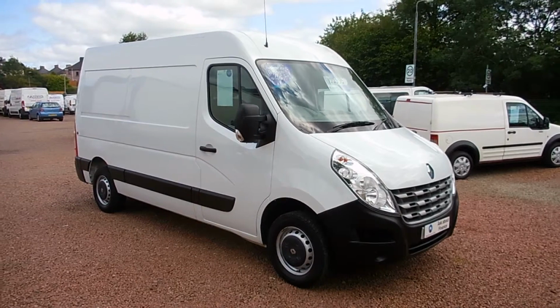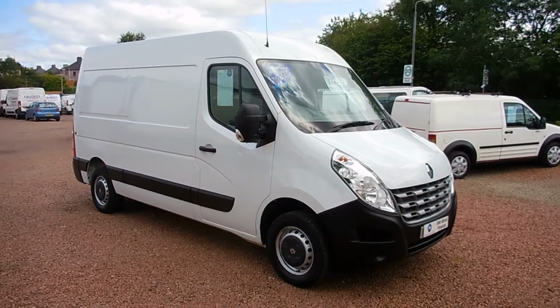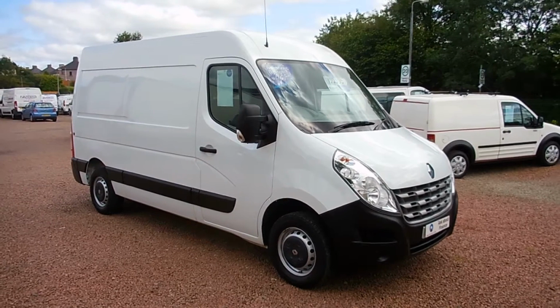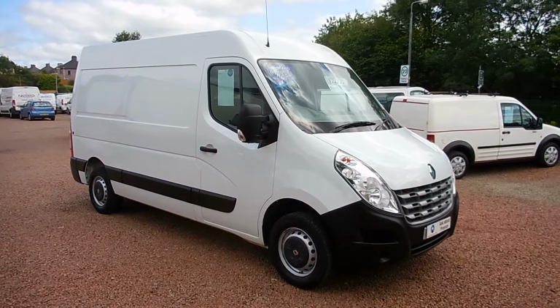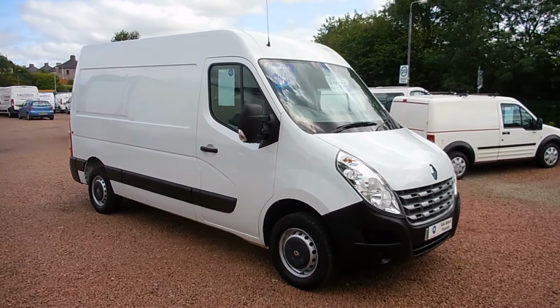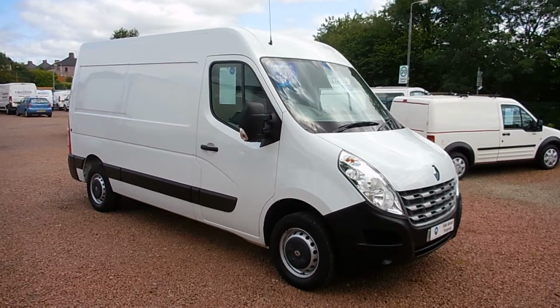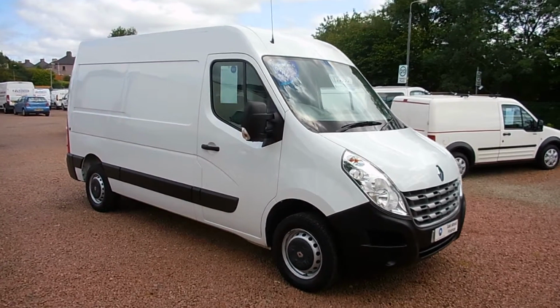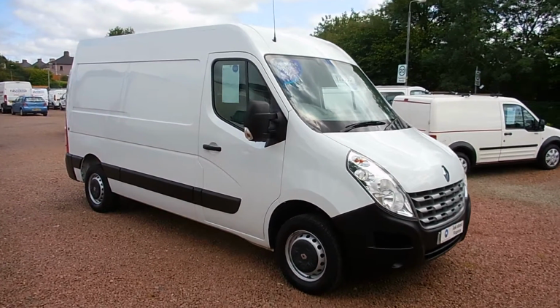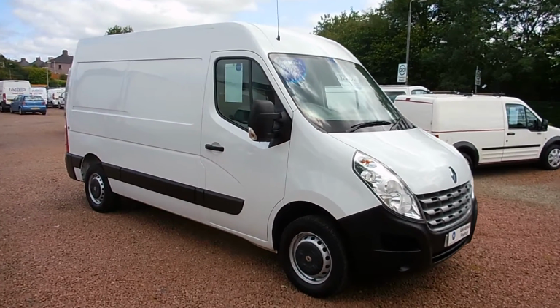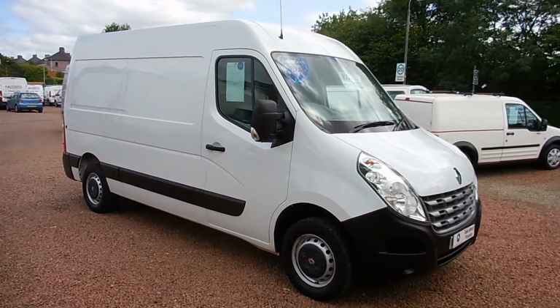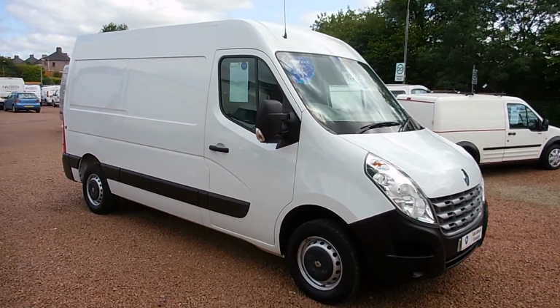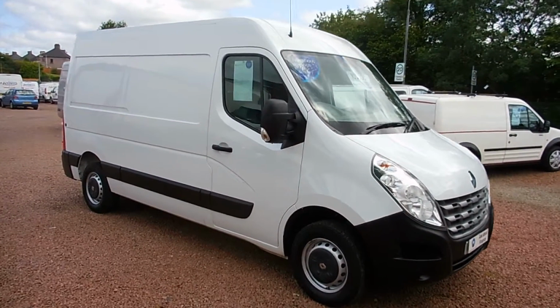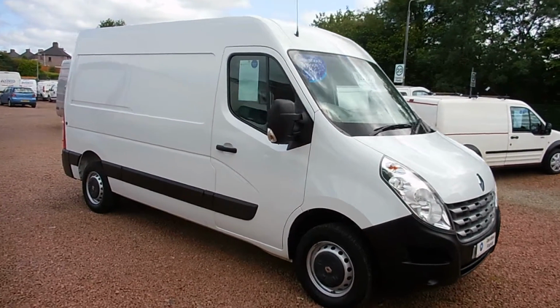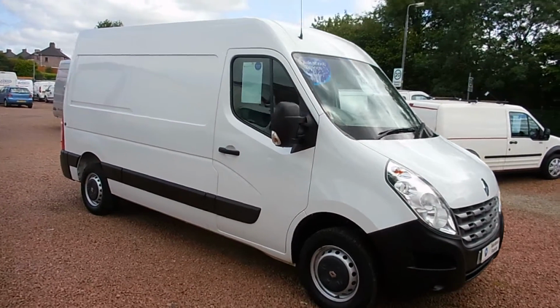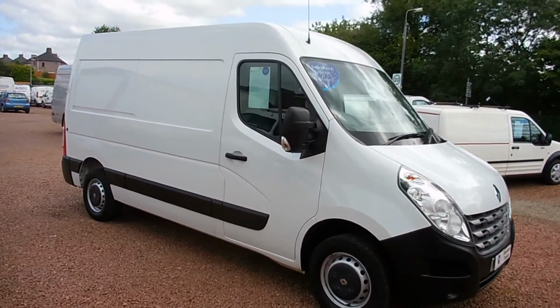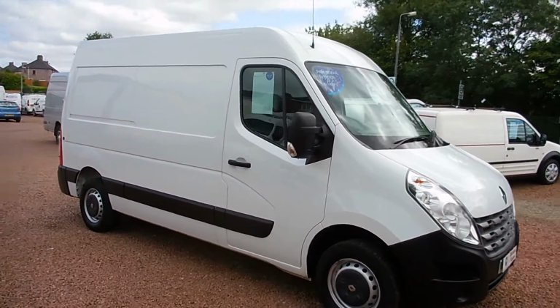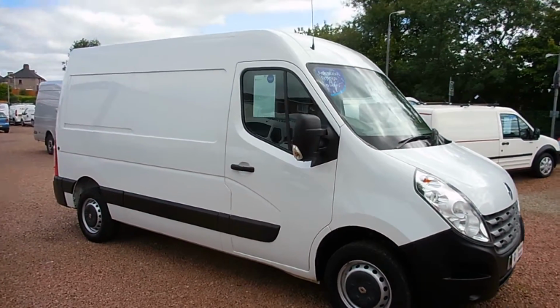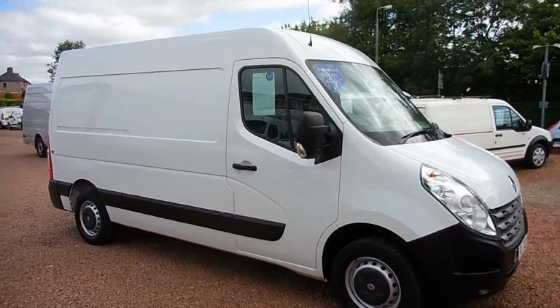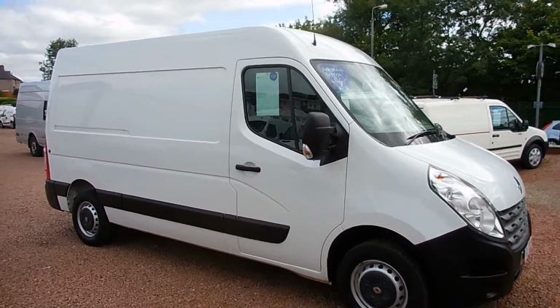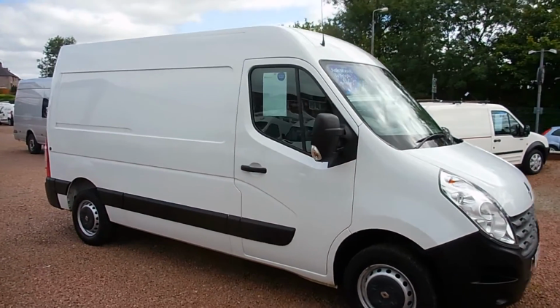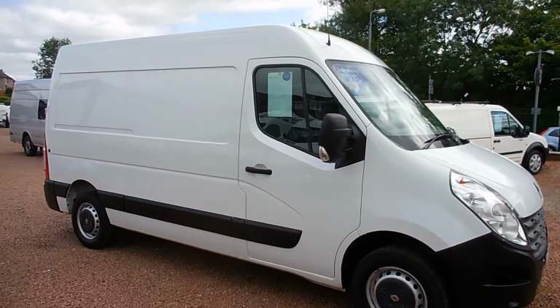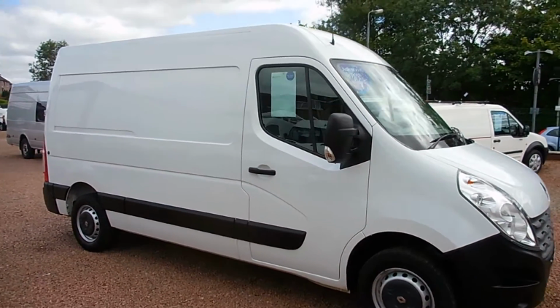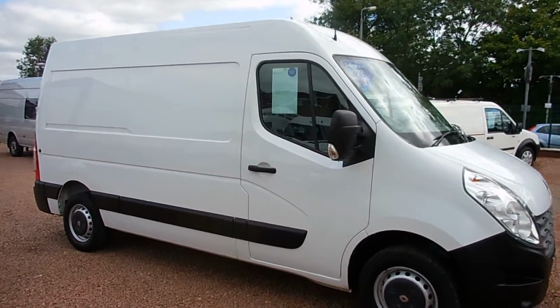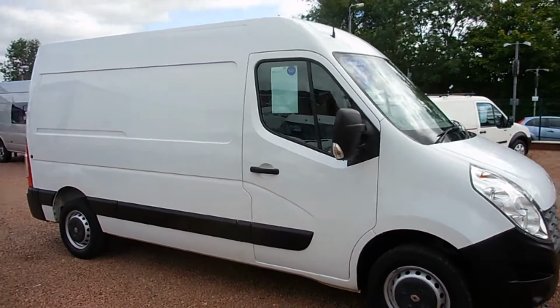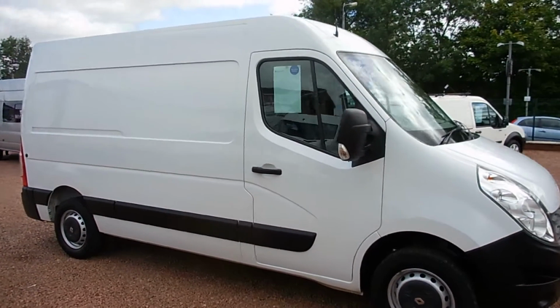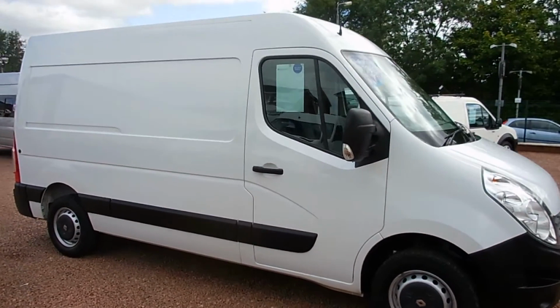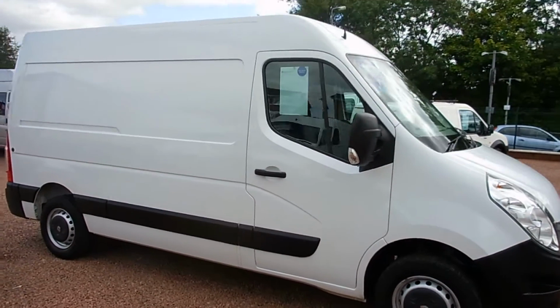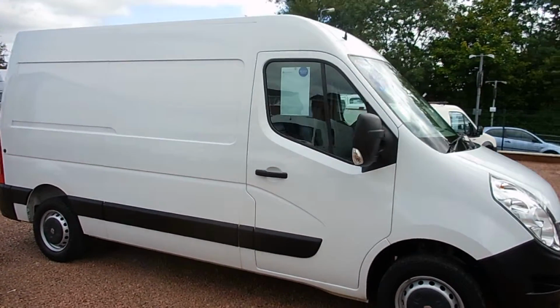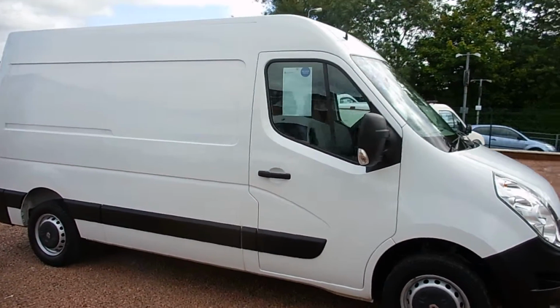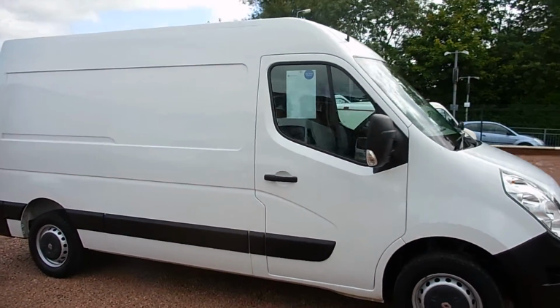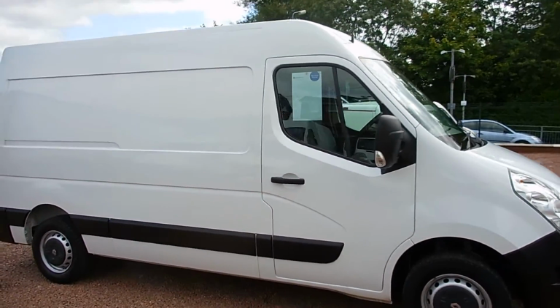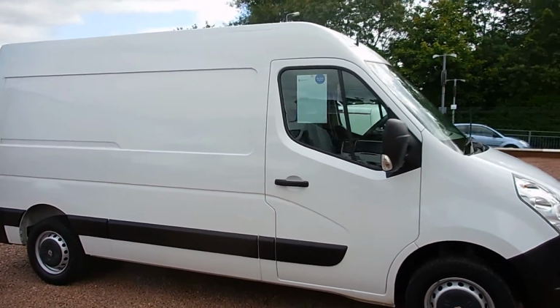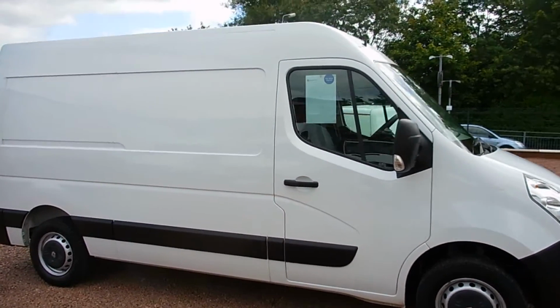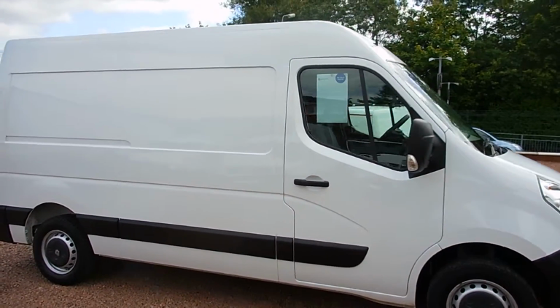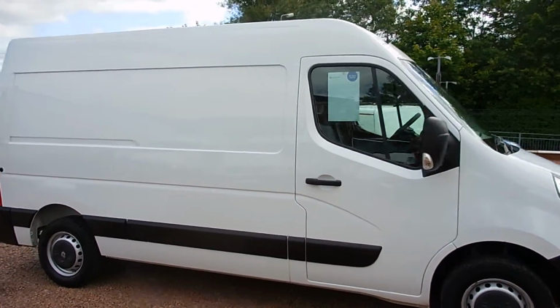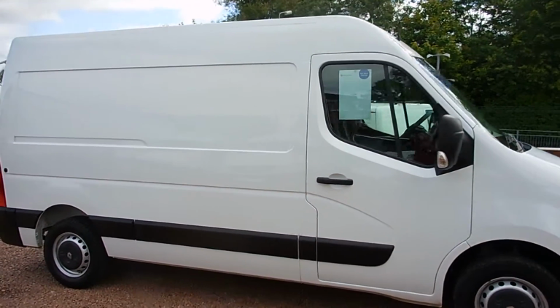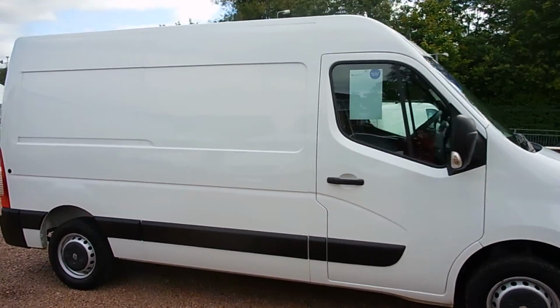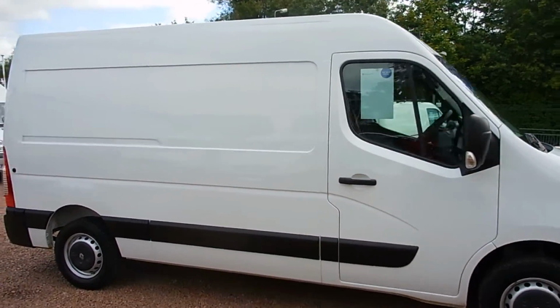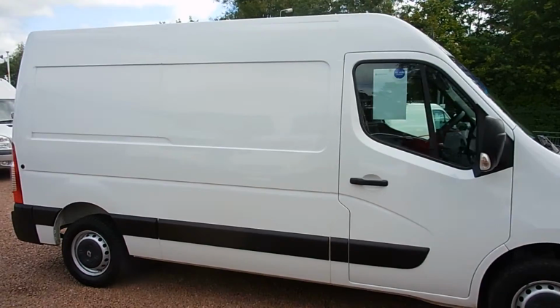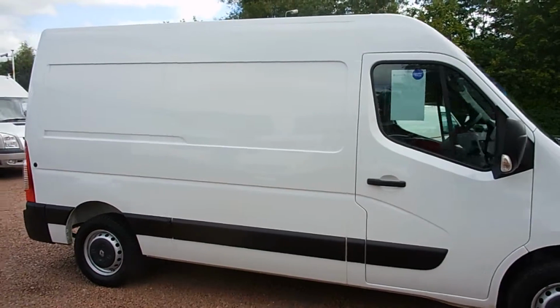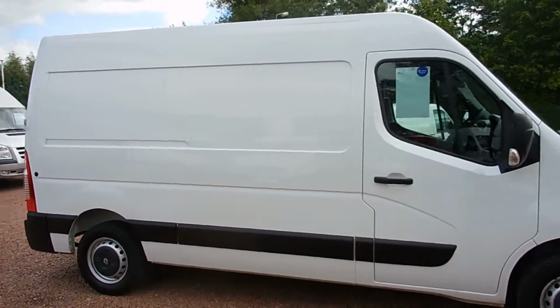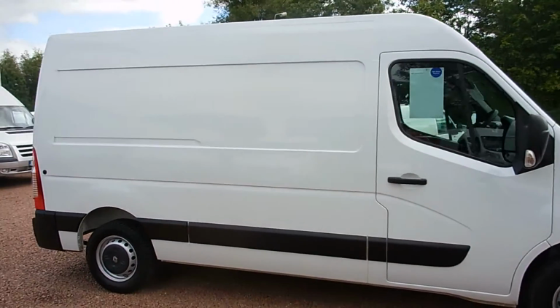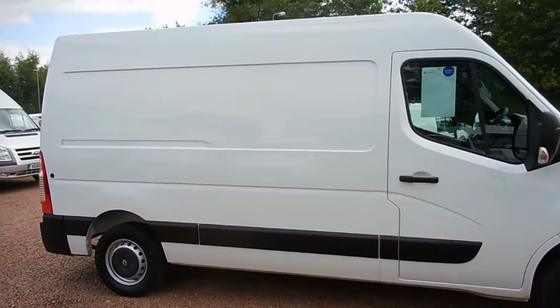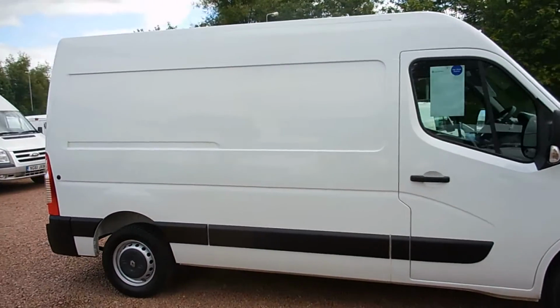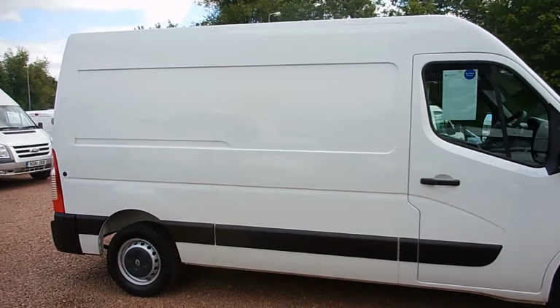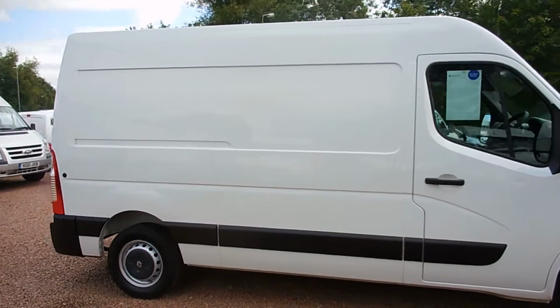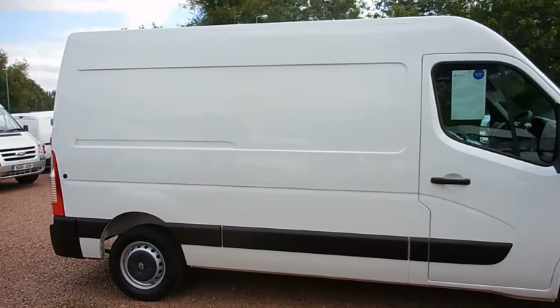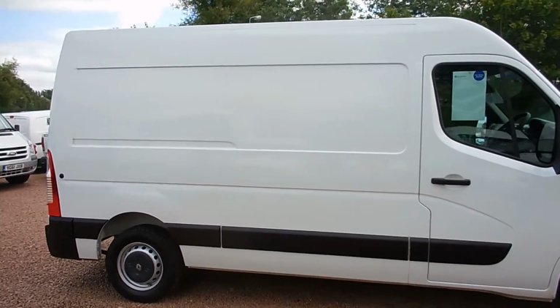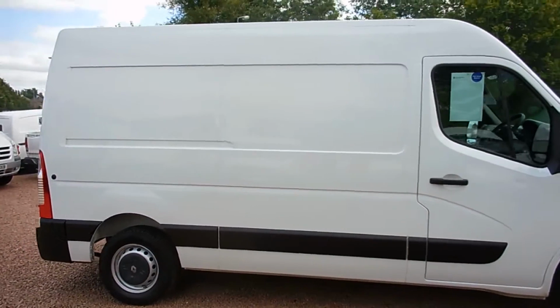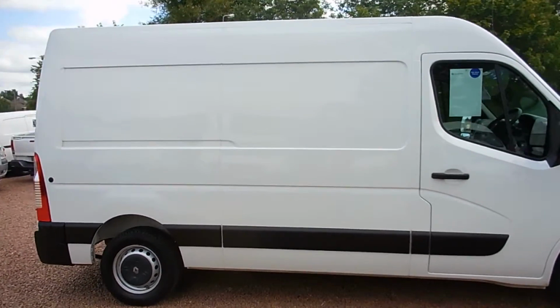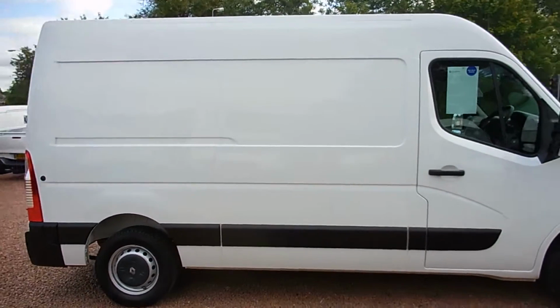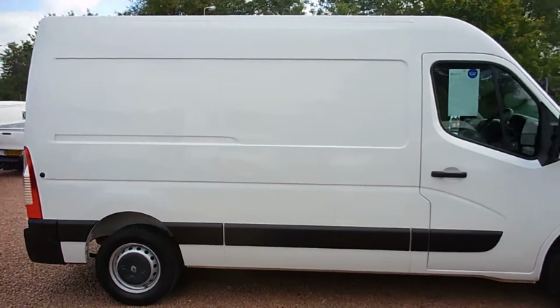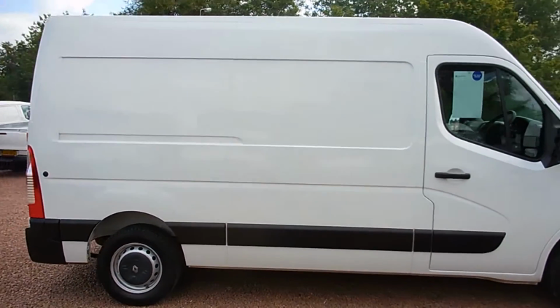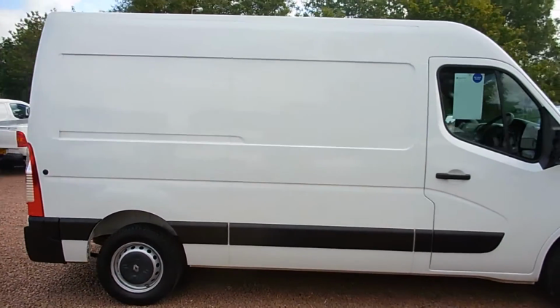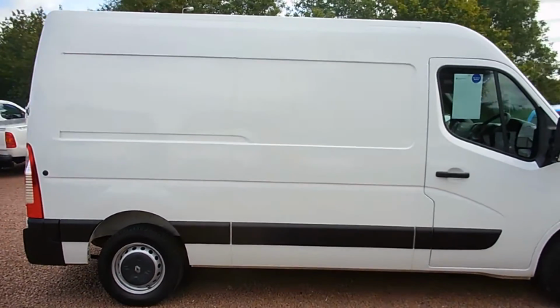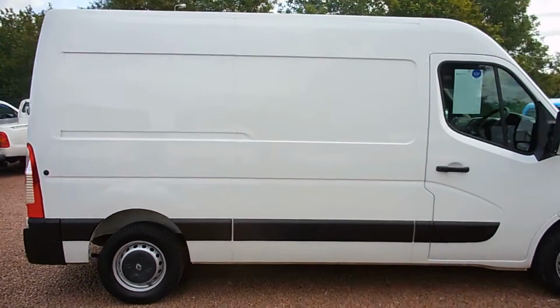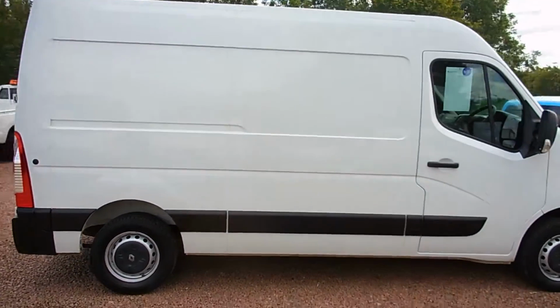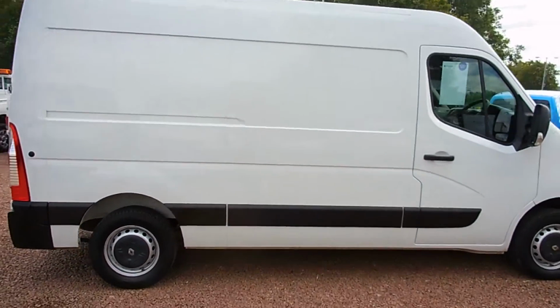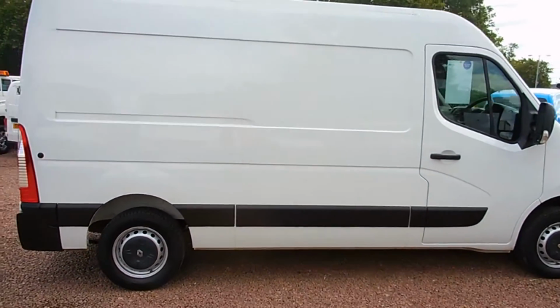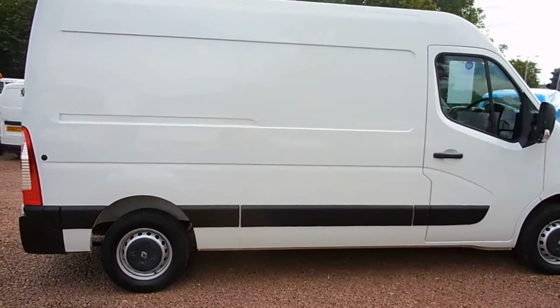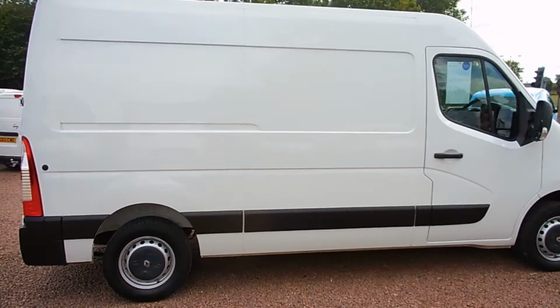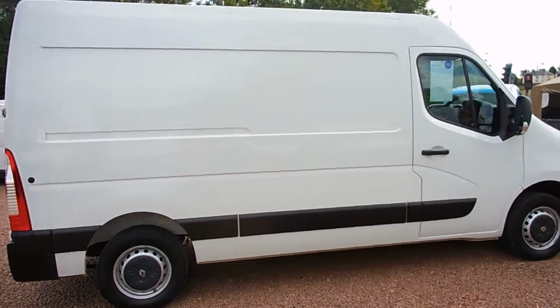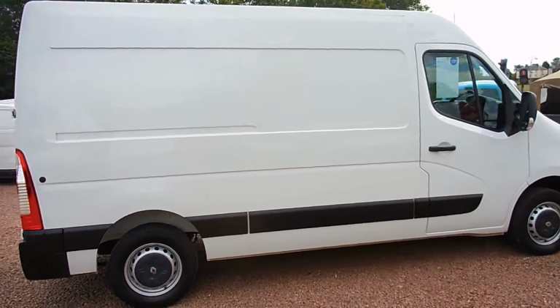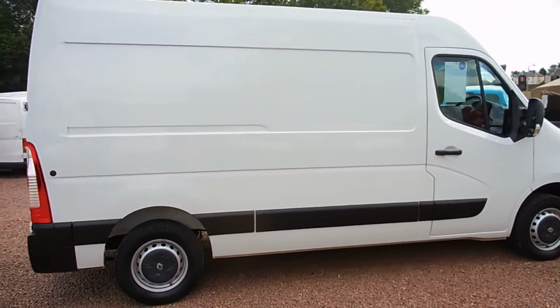Hi there folks, welcome to Clutch and Commercials here in Glasgow. My name's Ryan and I'm just giving you a quick little video walk round of one of our sales lines today.